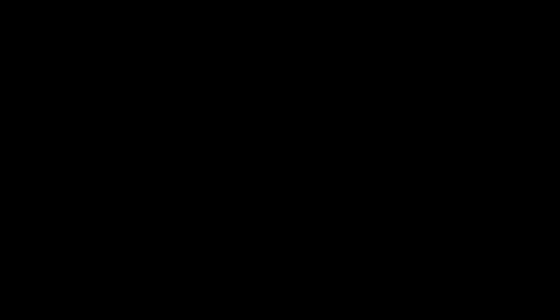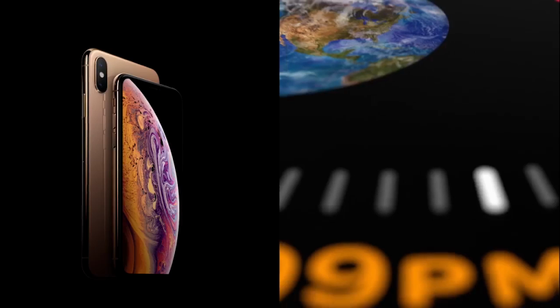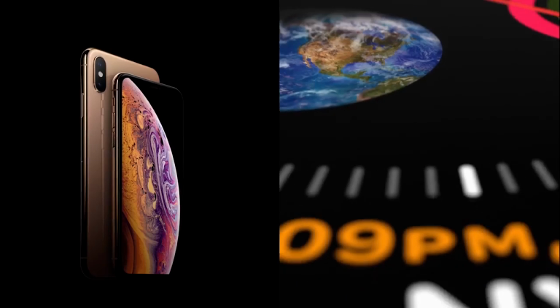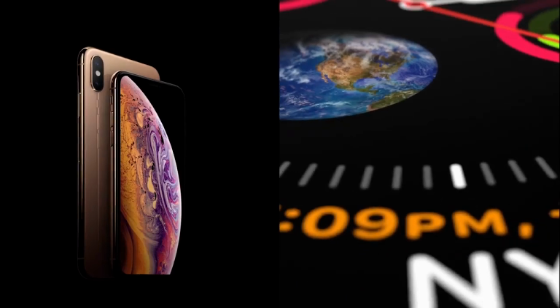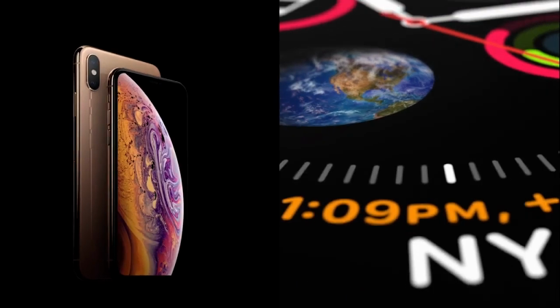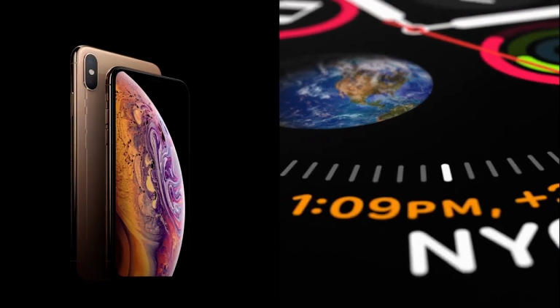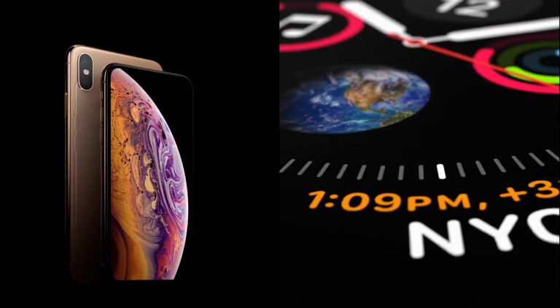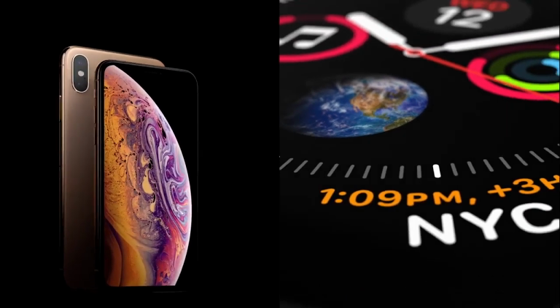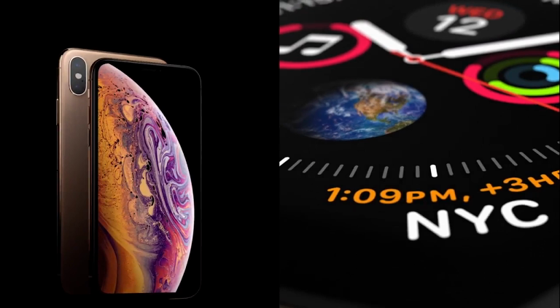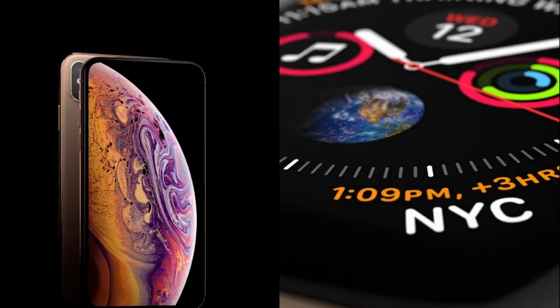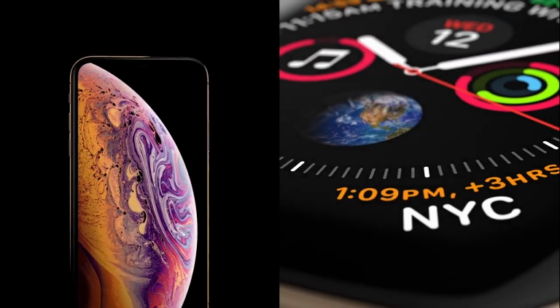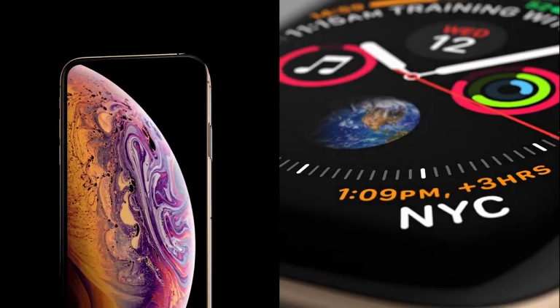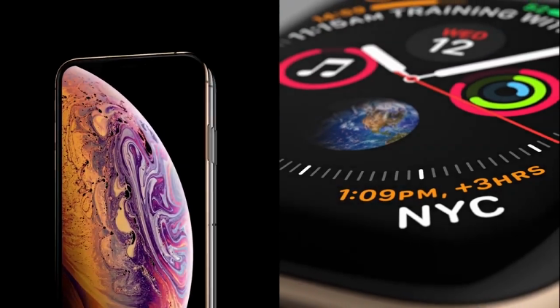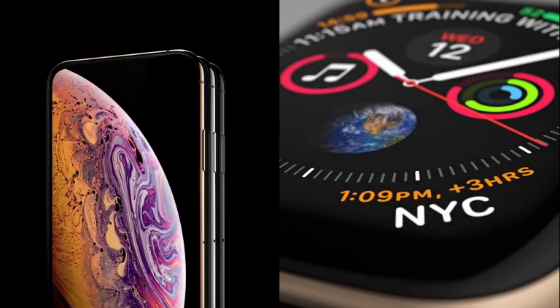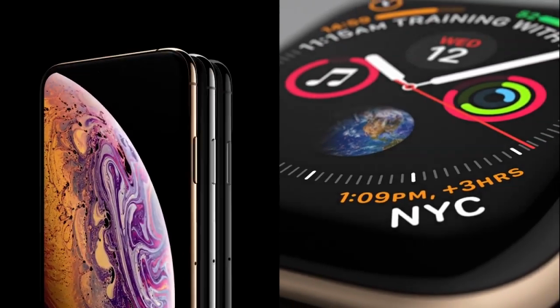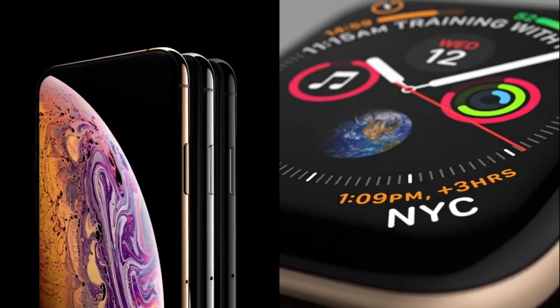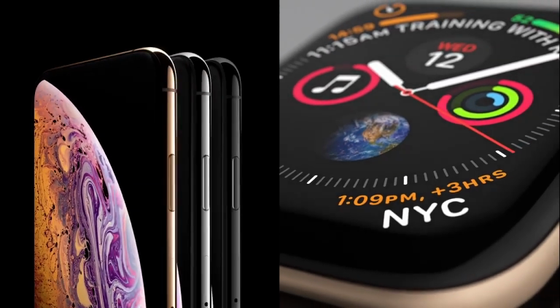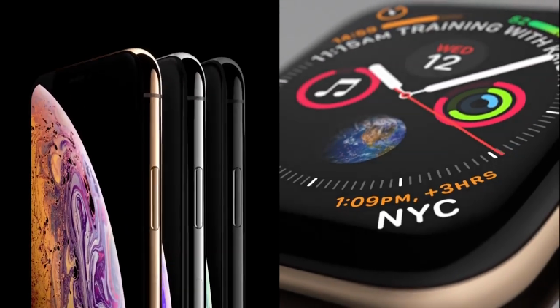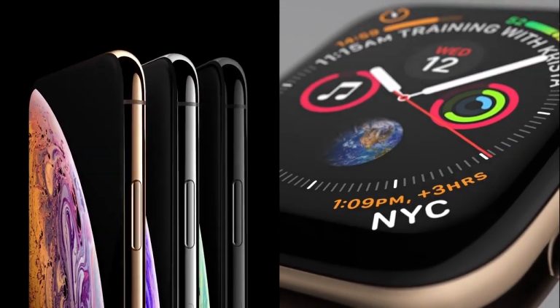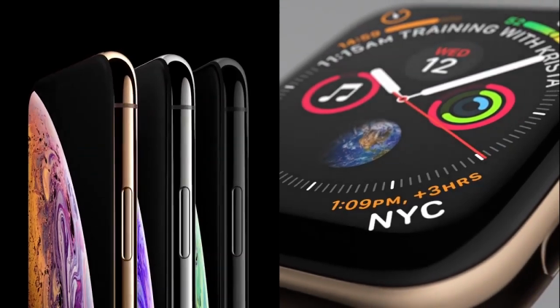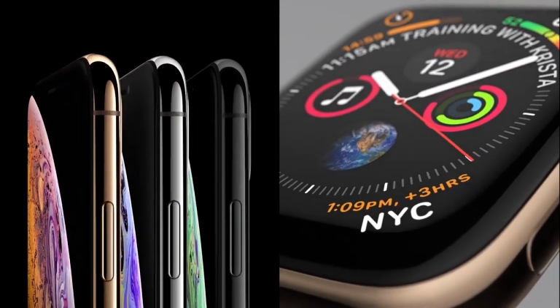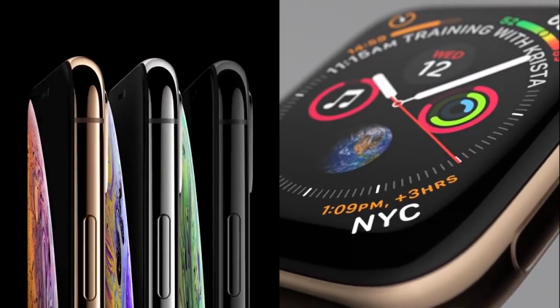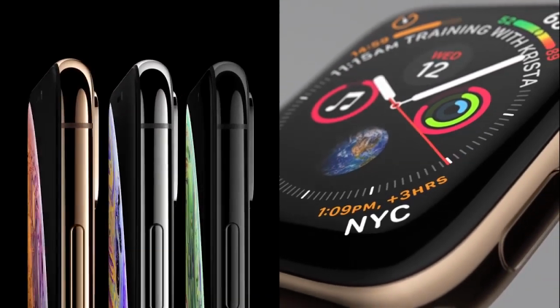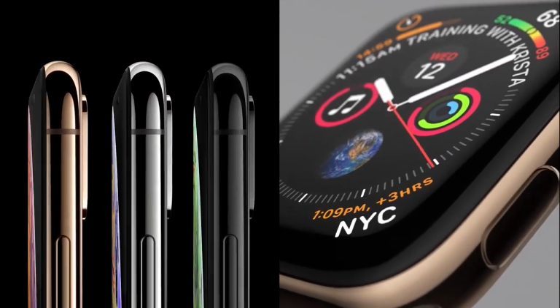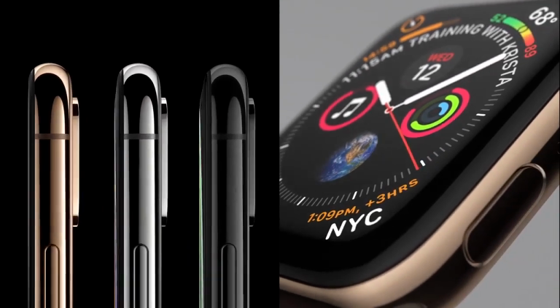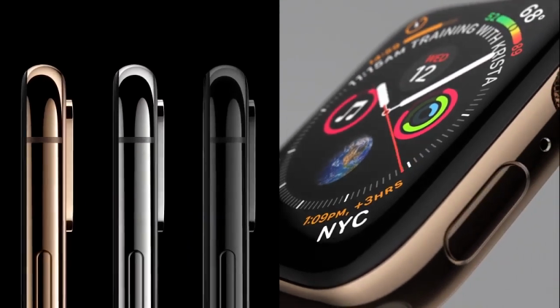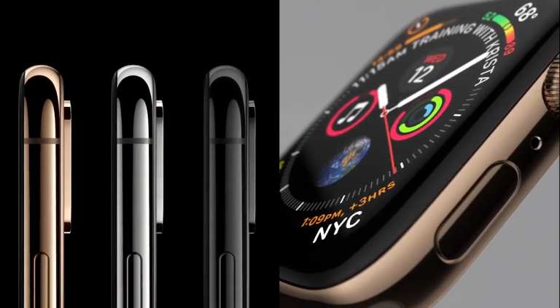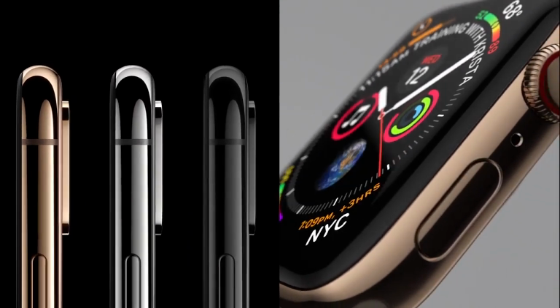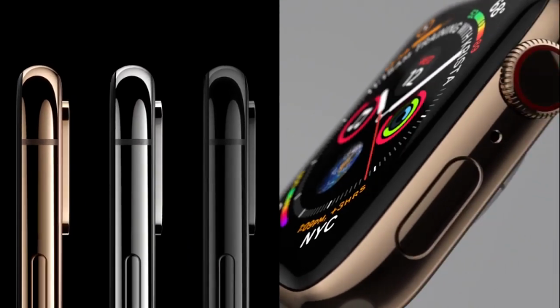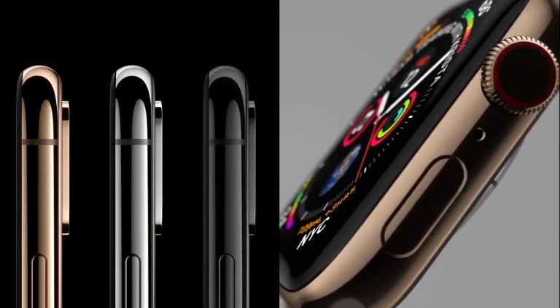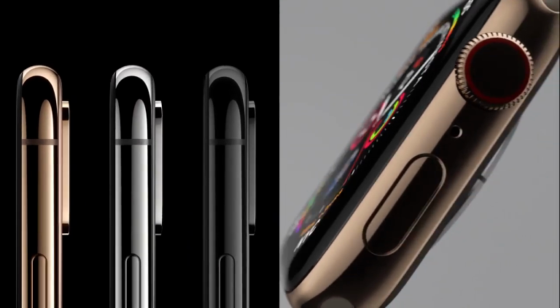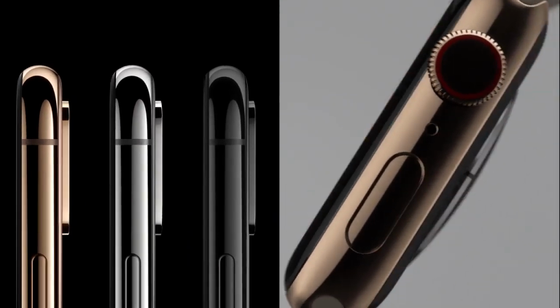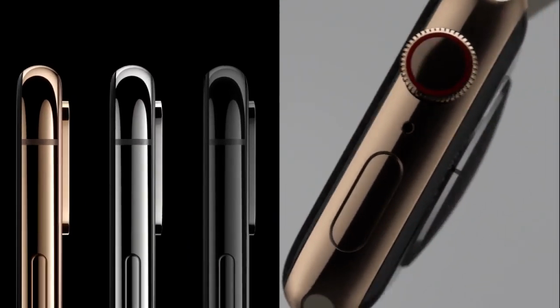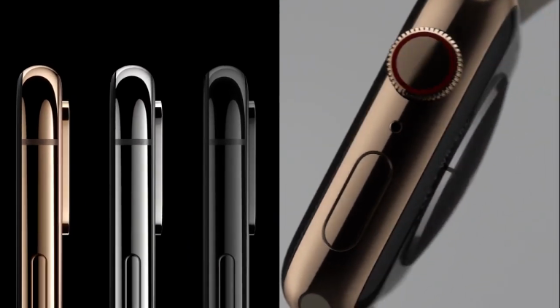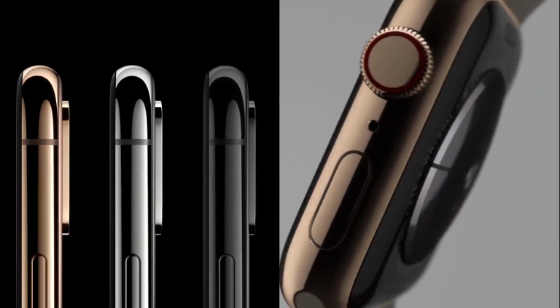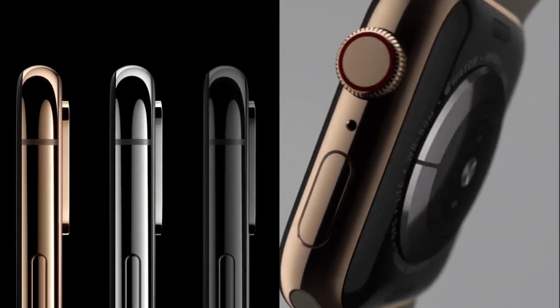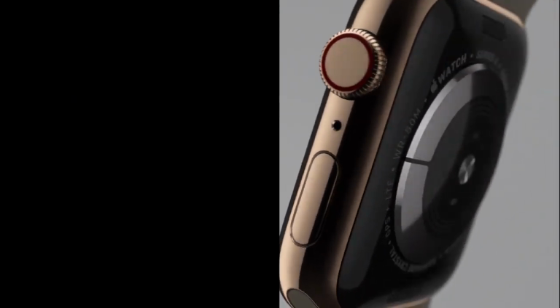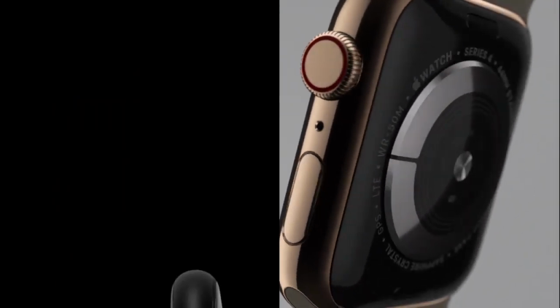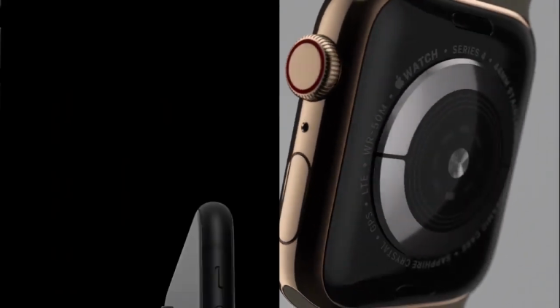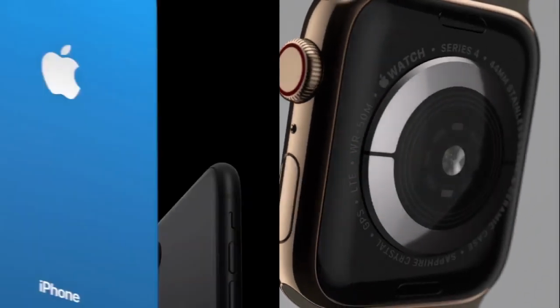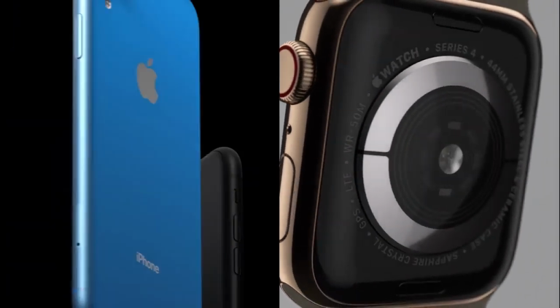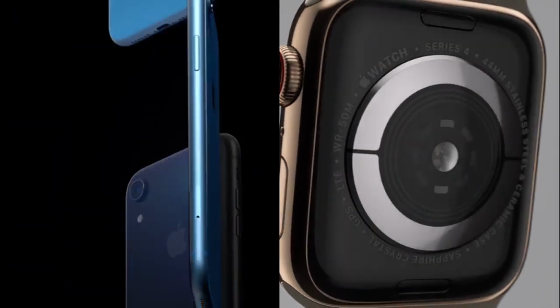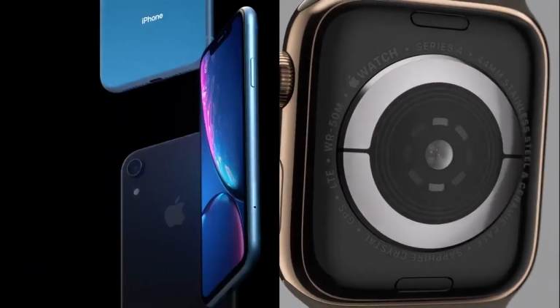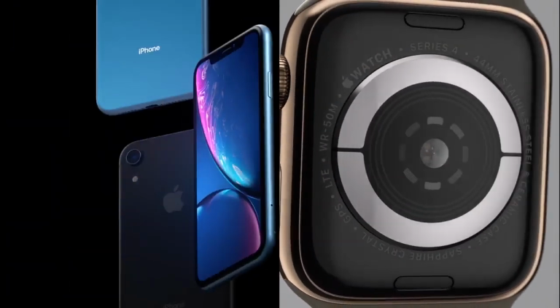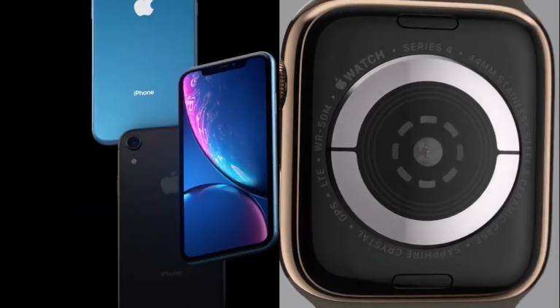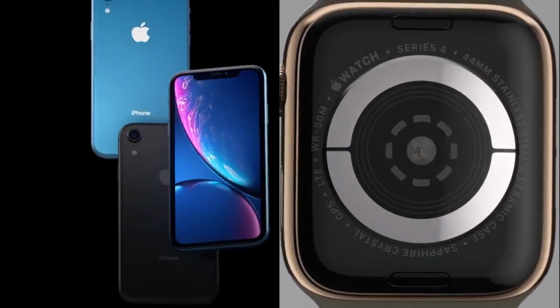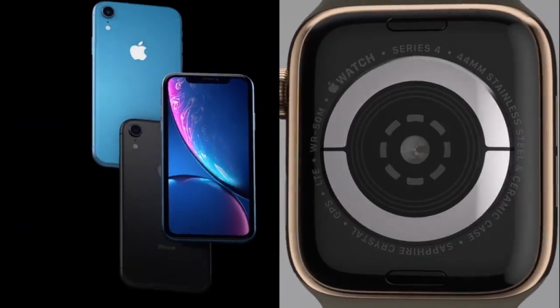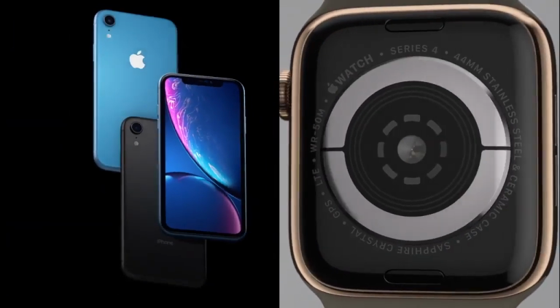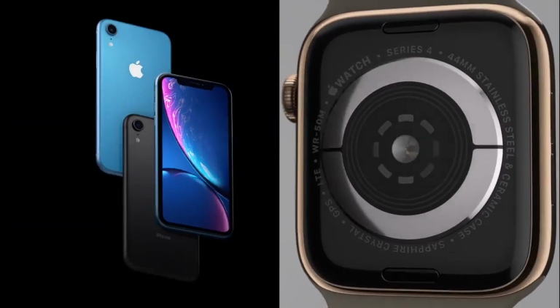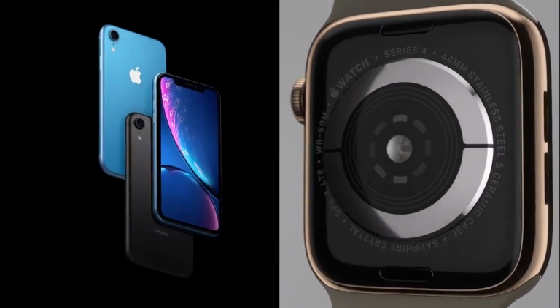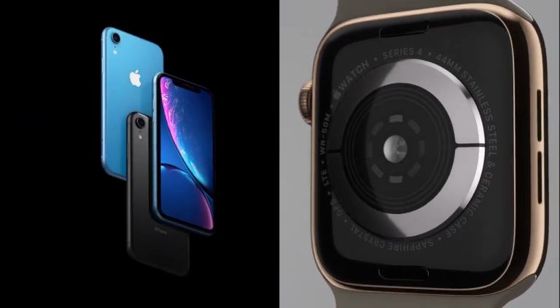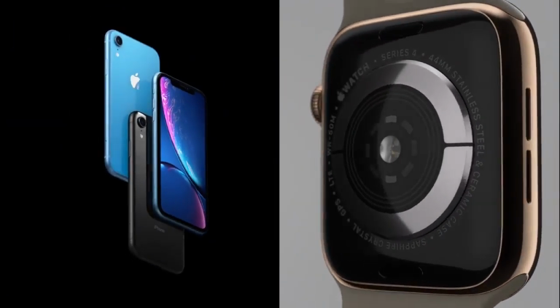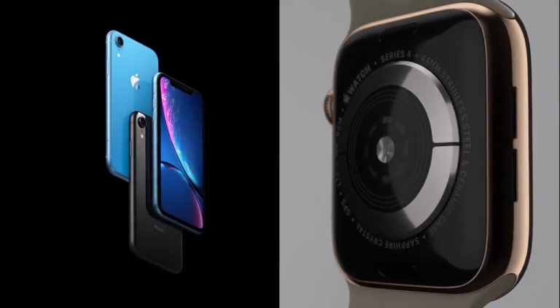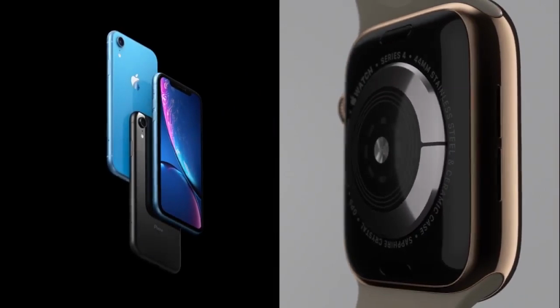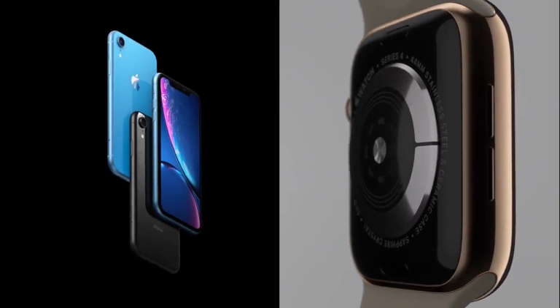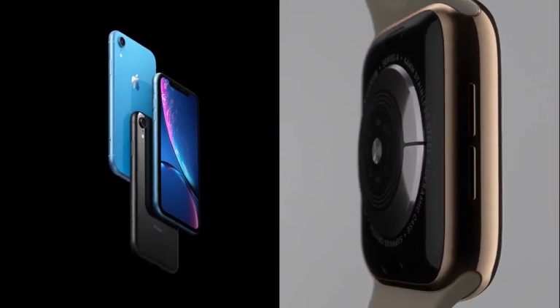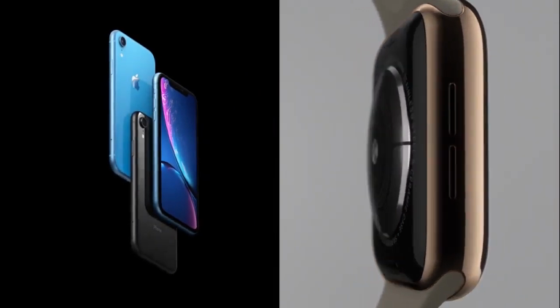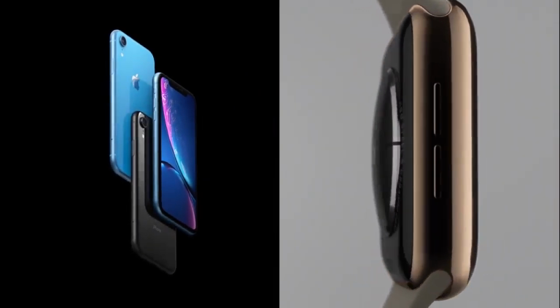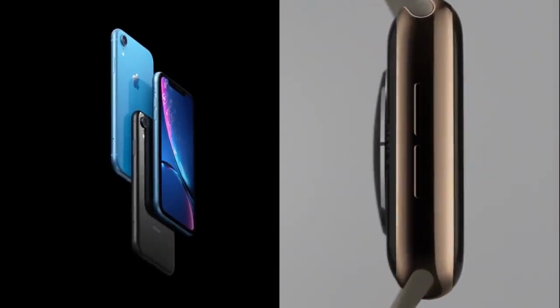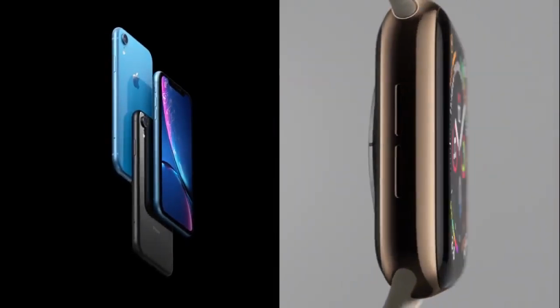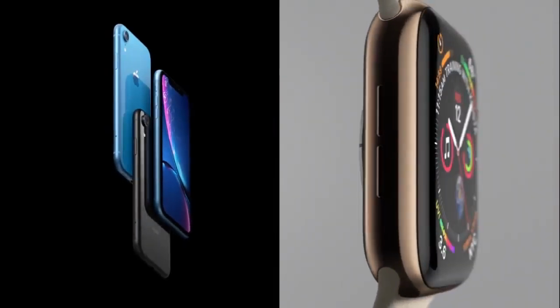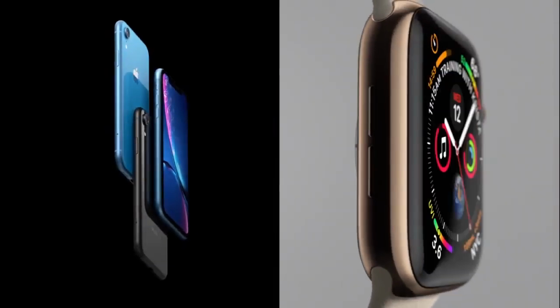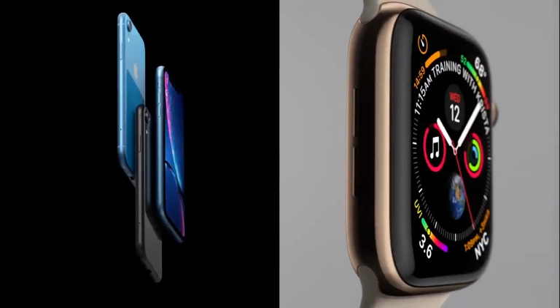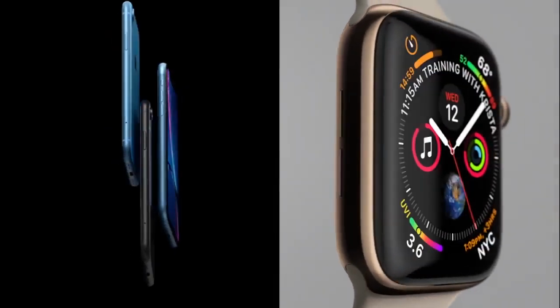Apple recently announced three new iPhones and an updated Apple Watch. Here's what you need to know about the latest gadgets to come out of Cupertino.